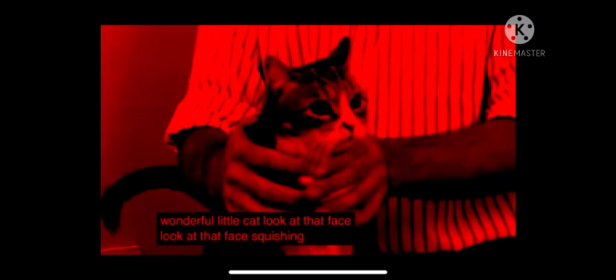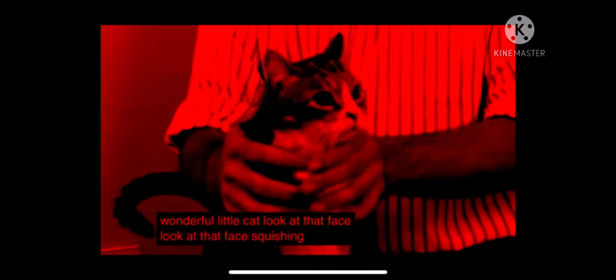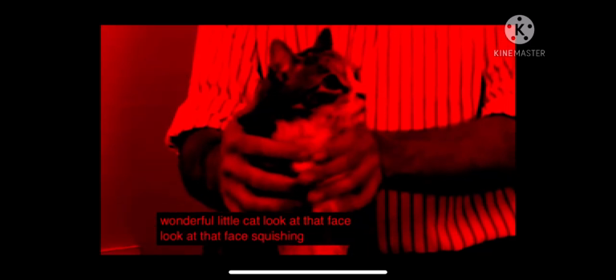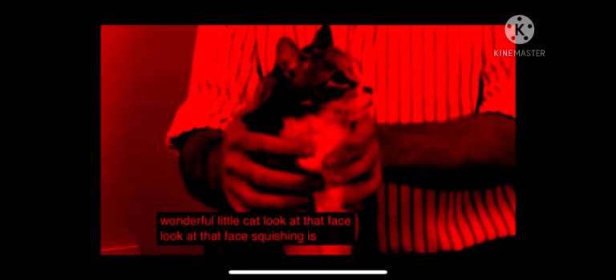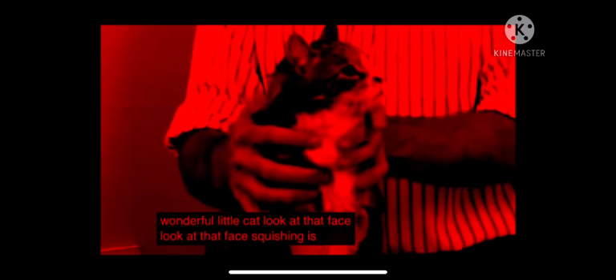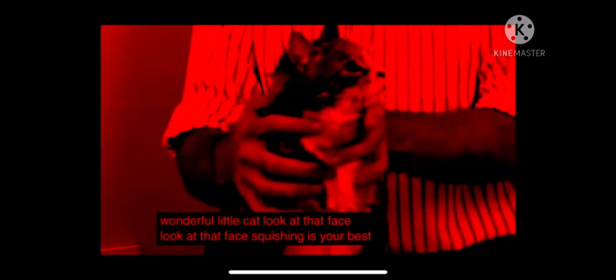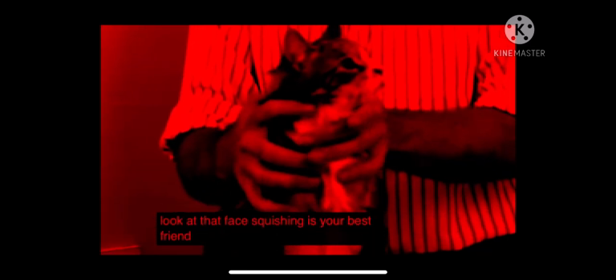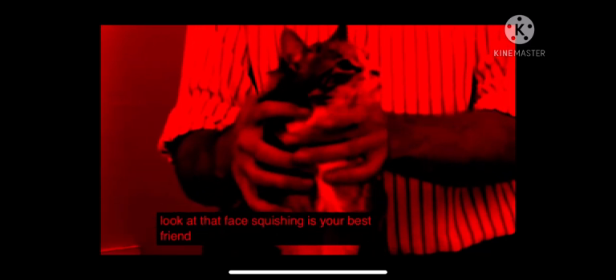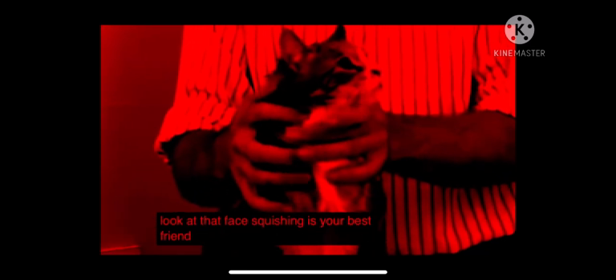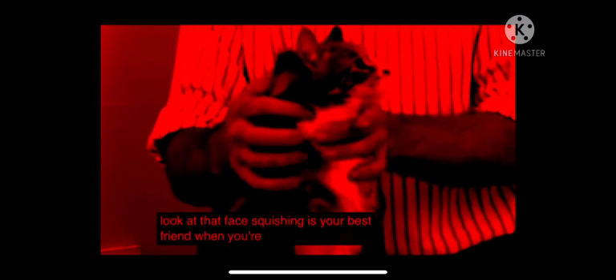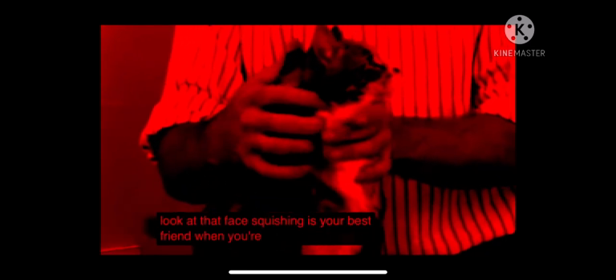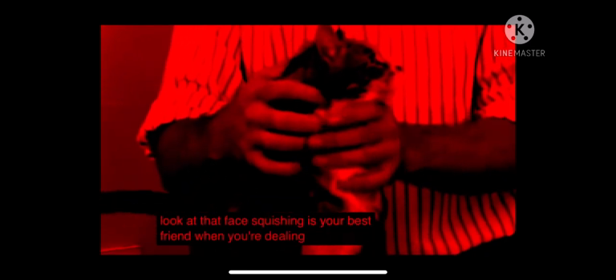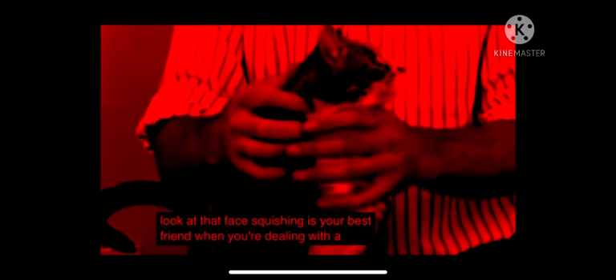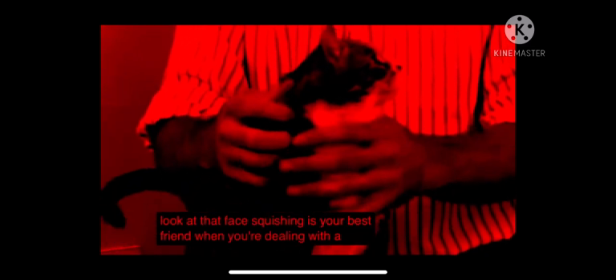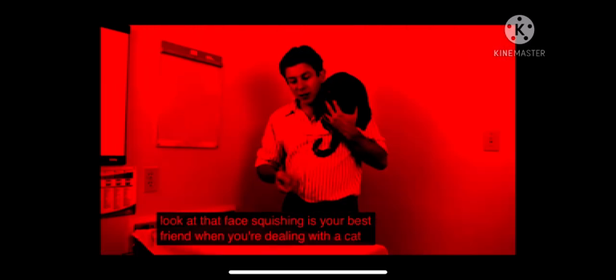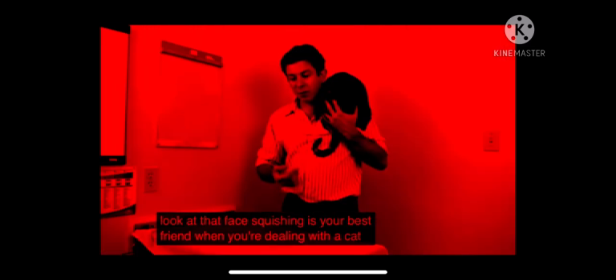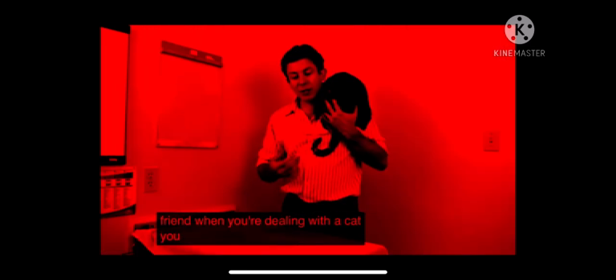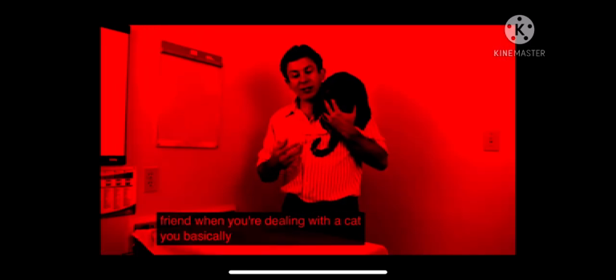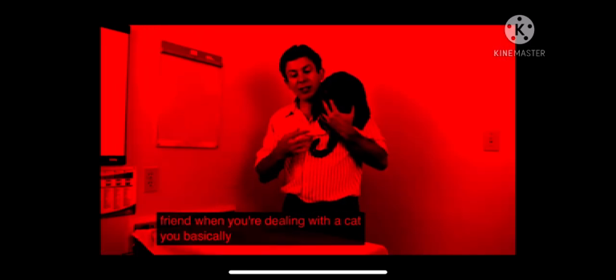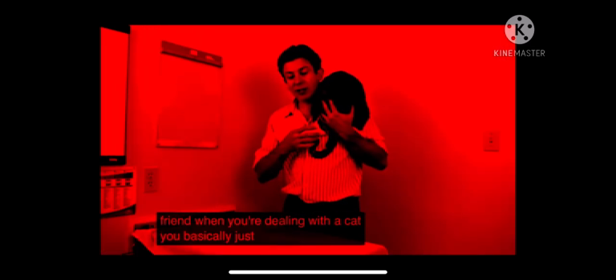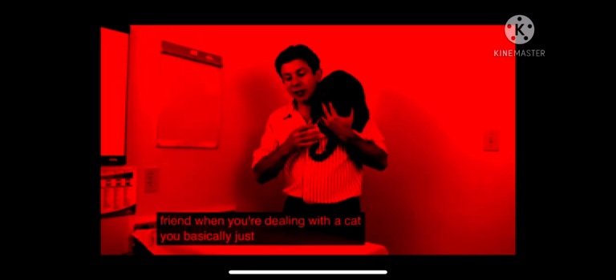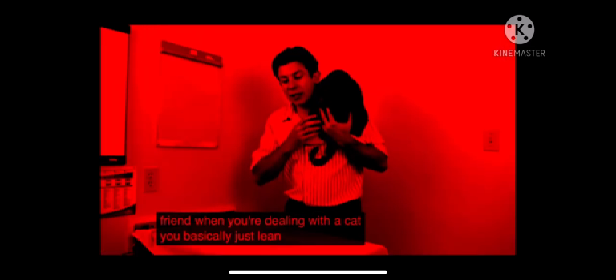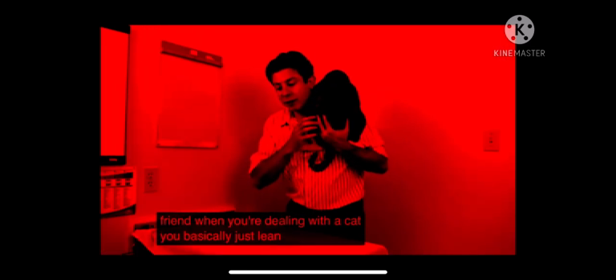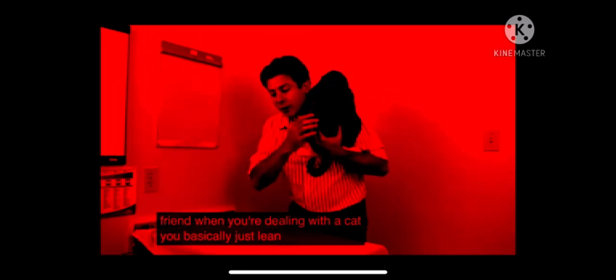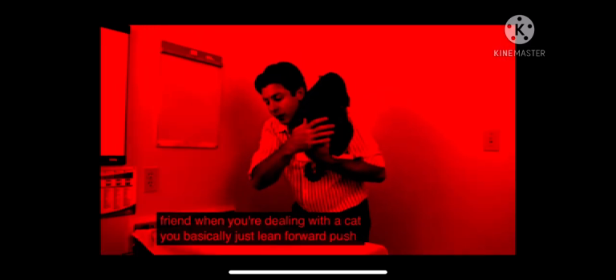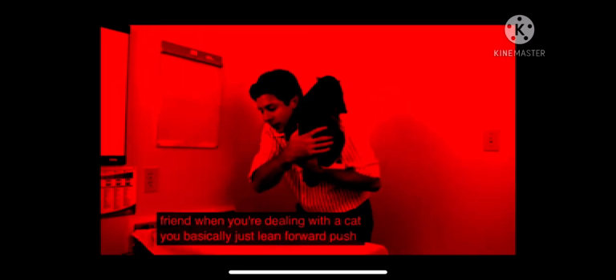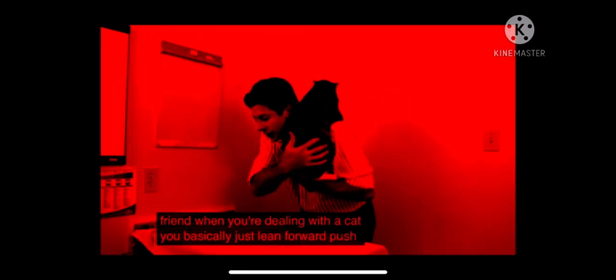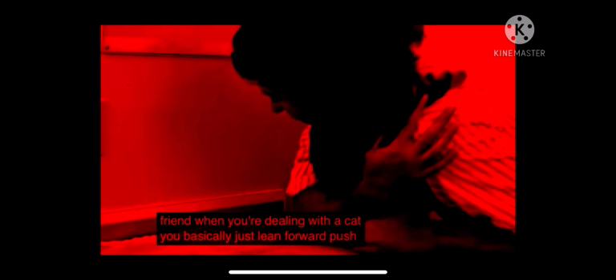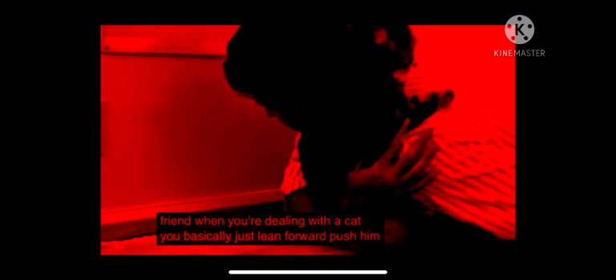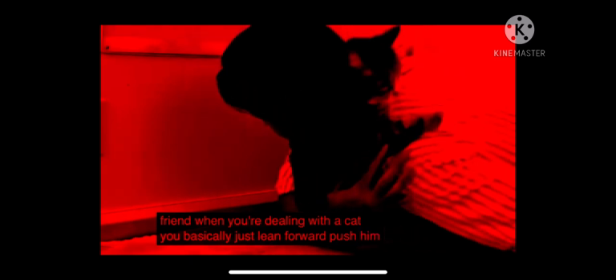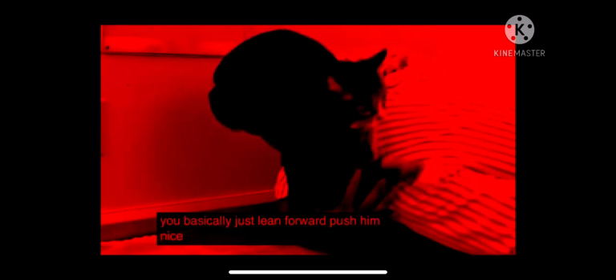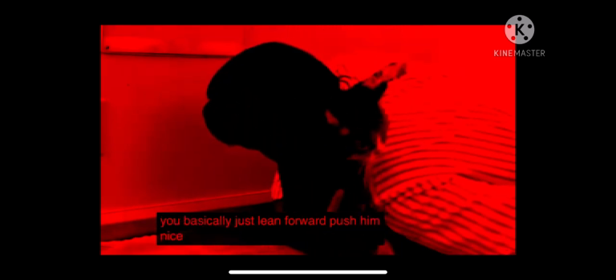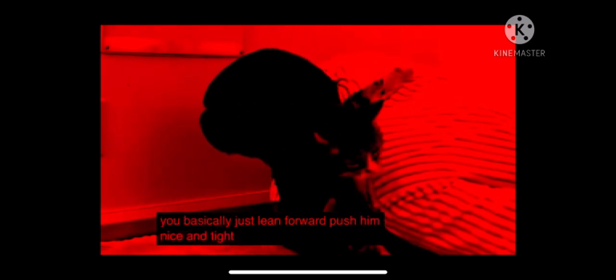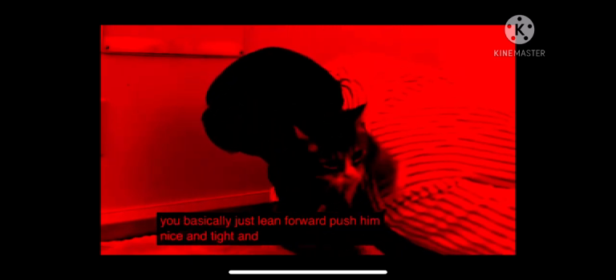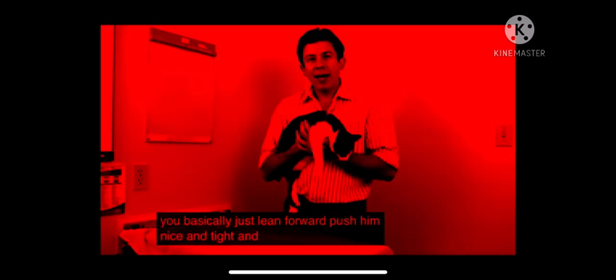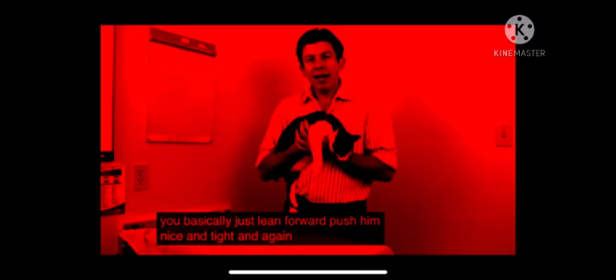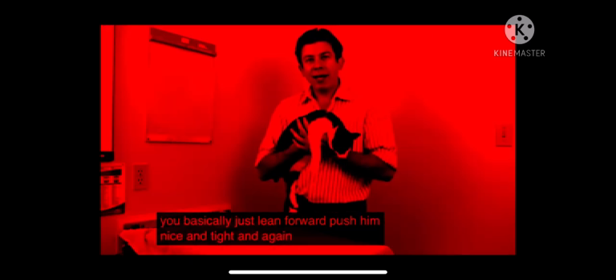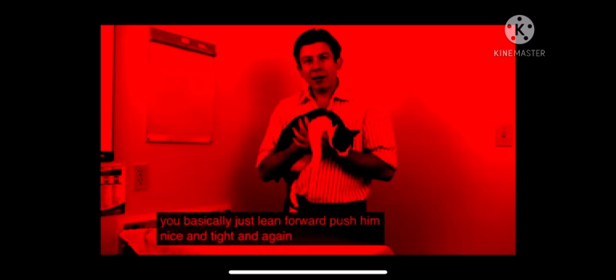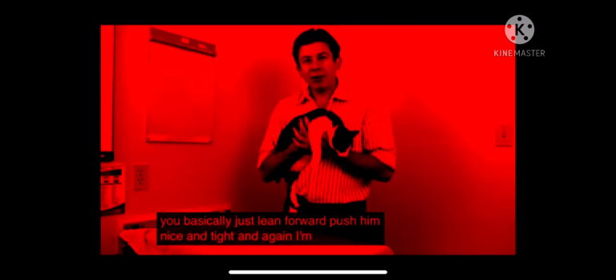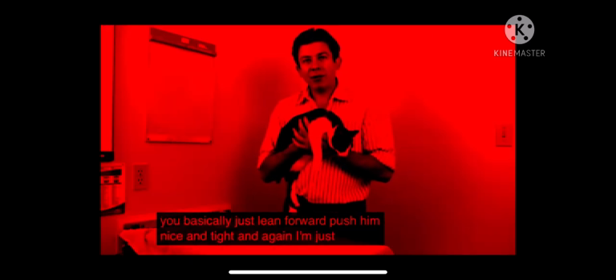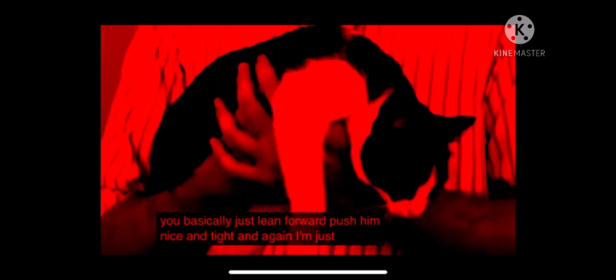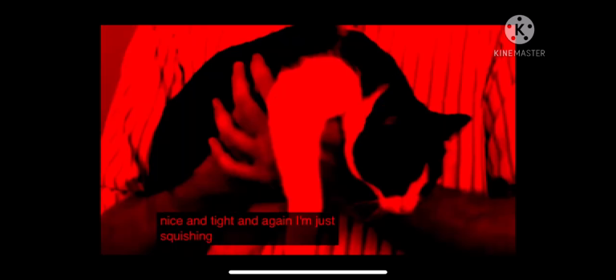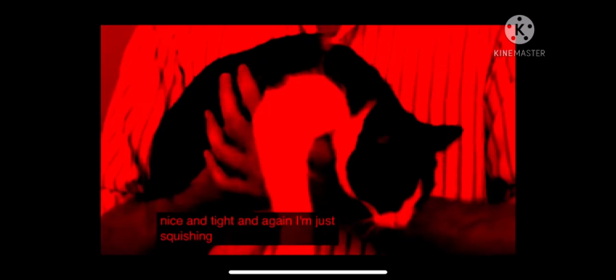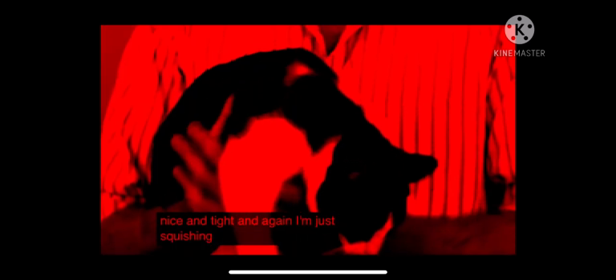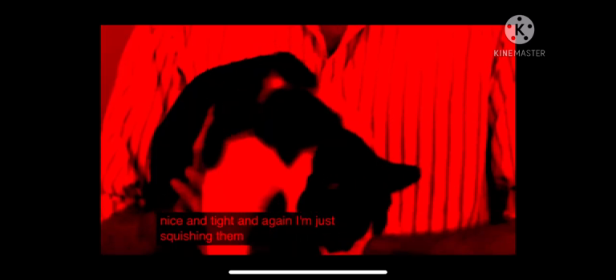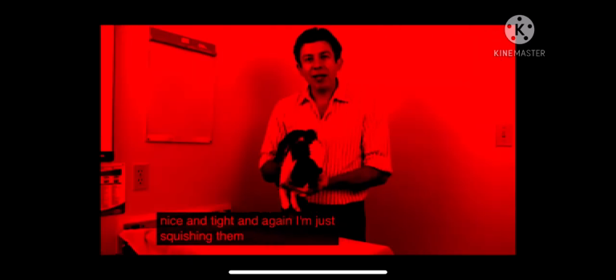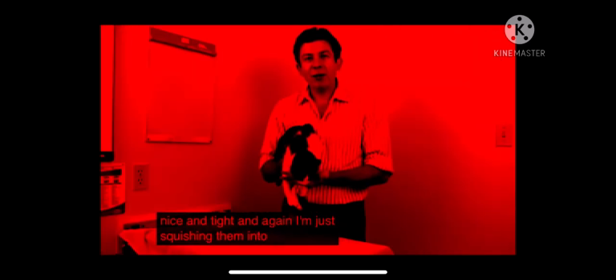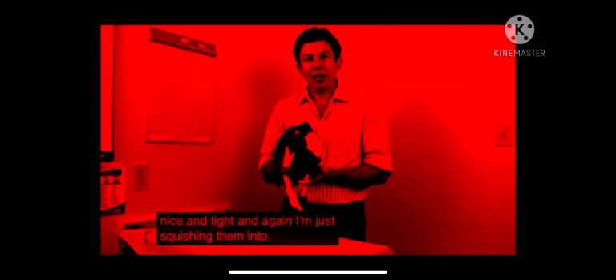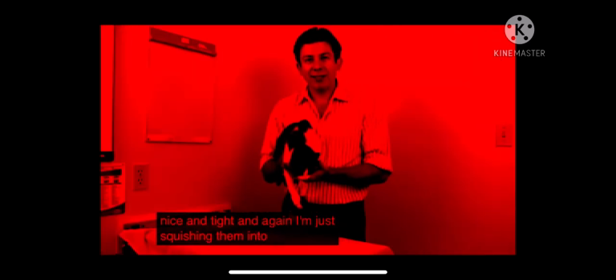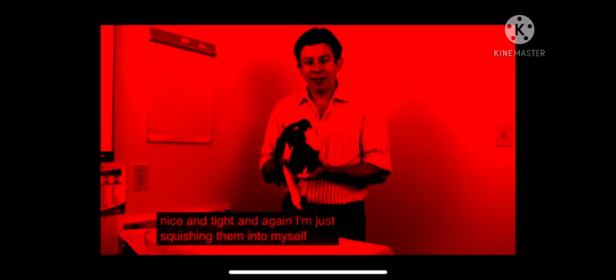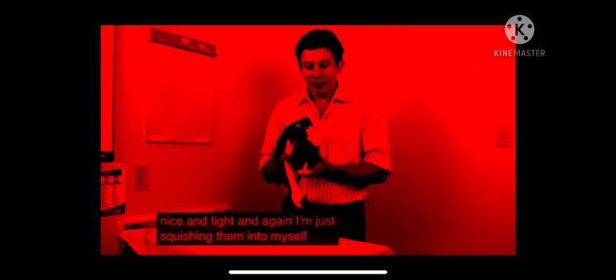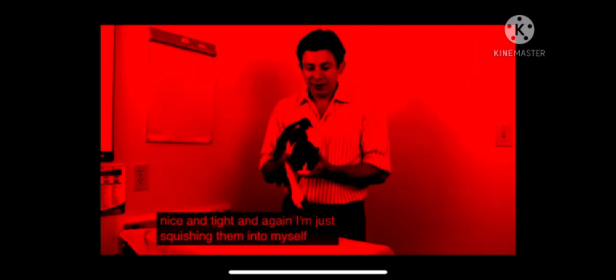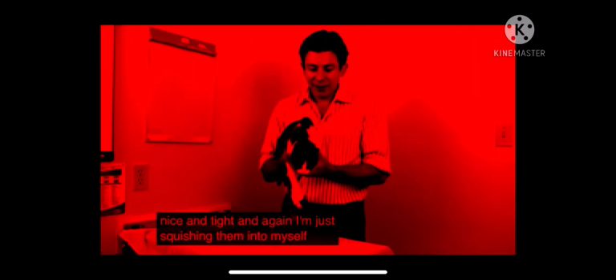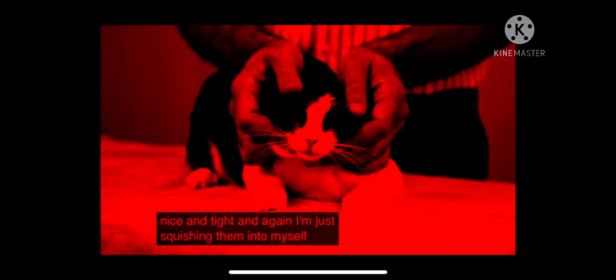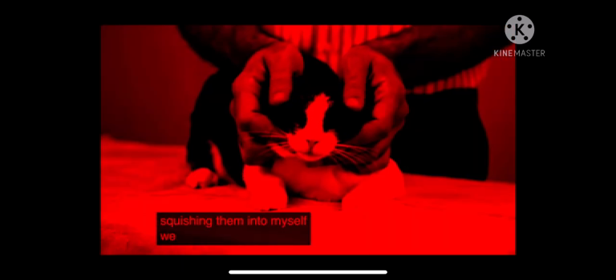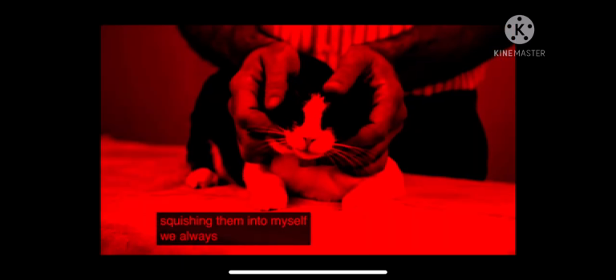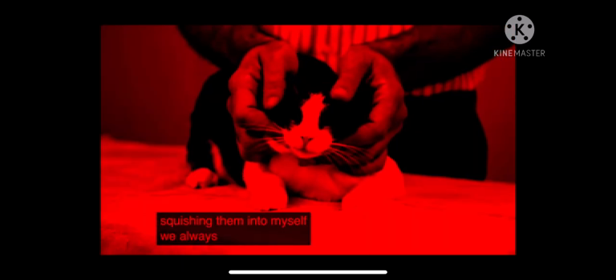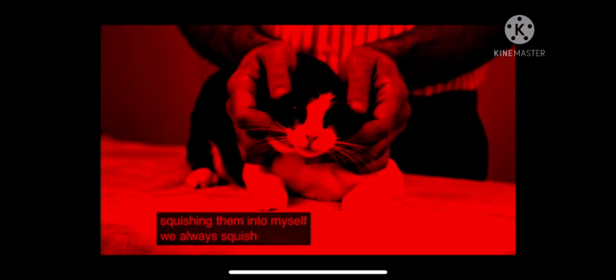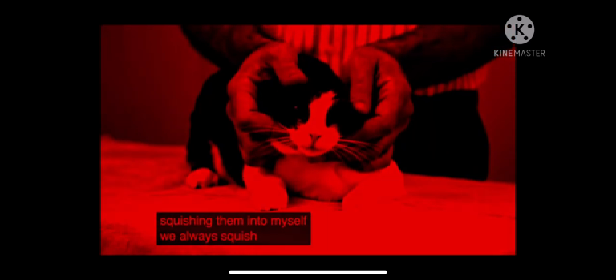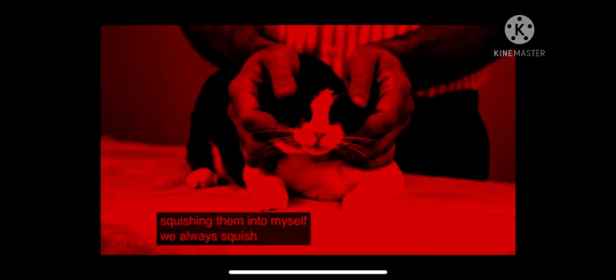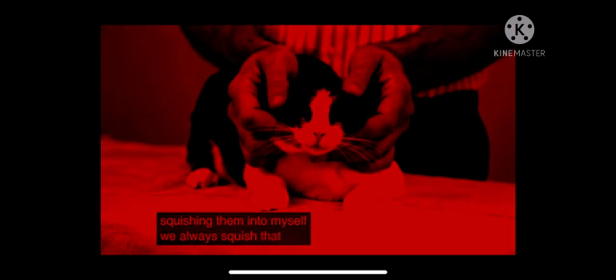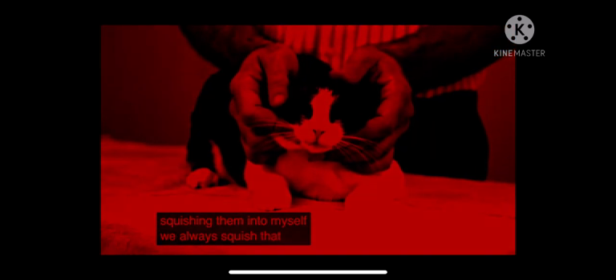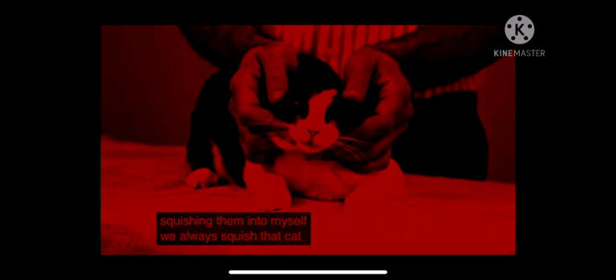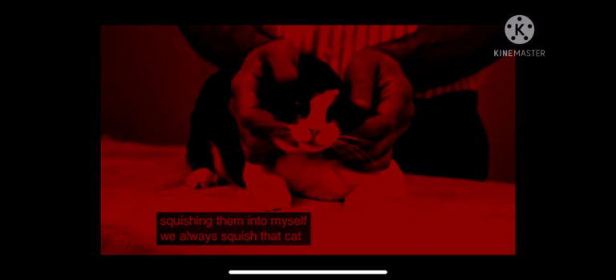Squishing is your best friend when you're dealing with a cat. You basically just lean forward, squish her nice and tight. I'm just squishing them into myself — always squish that cat.